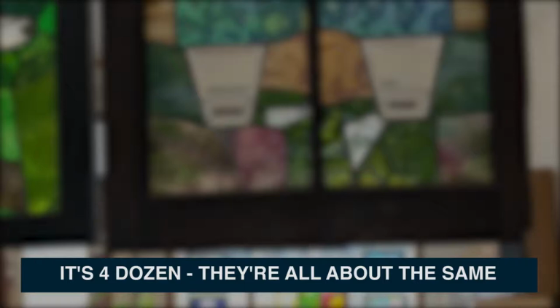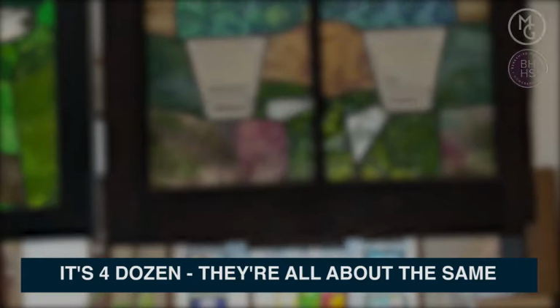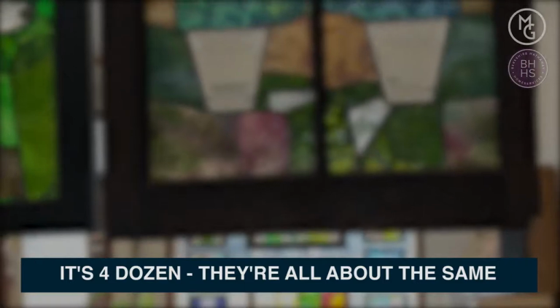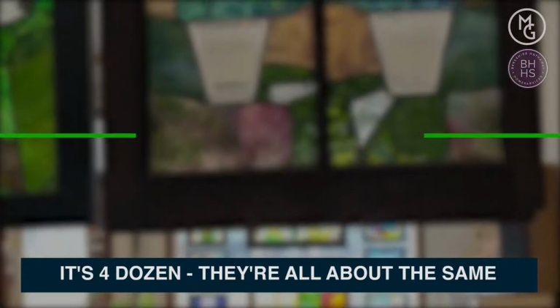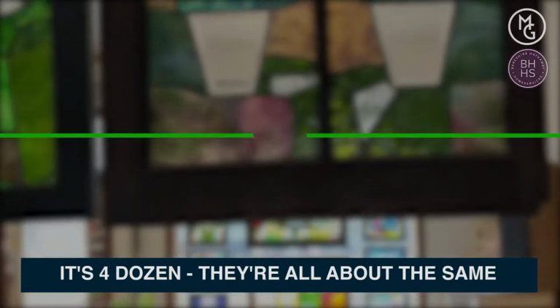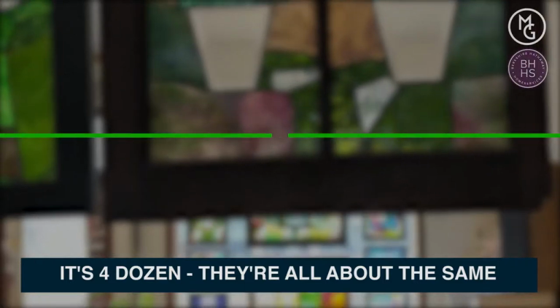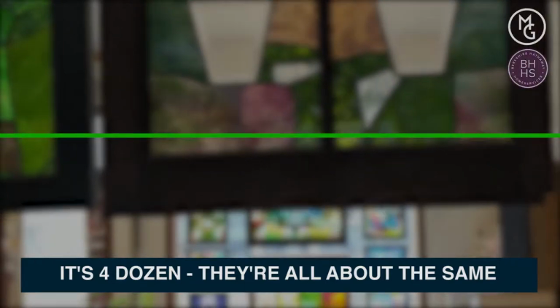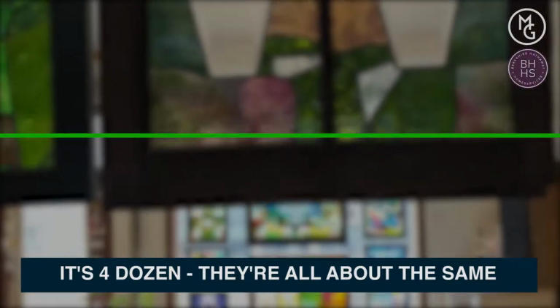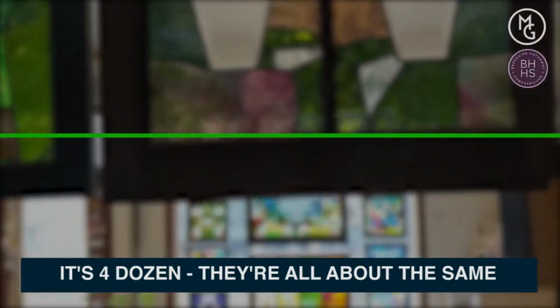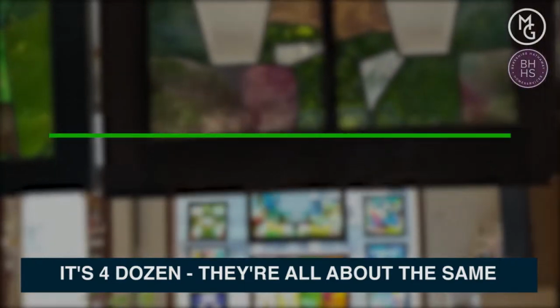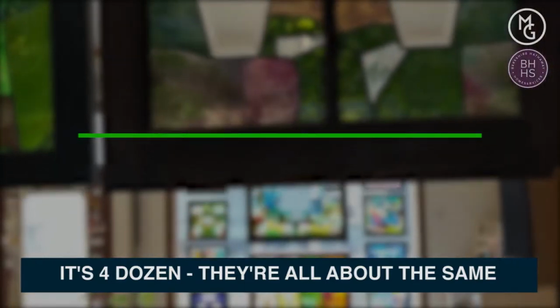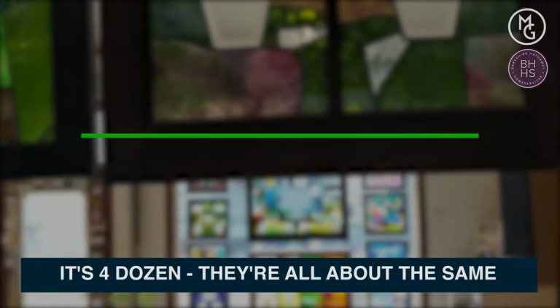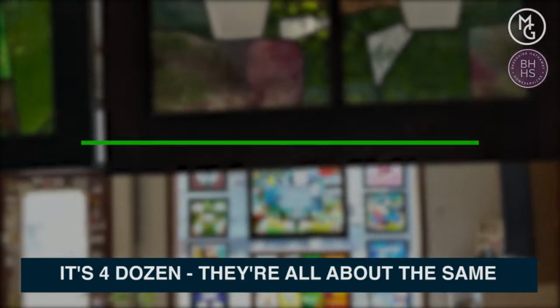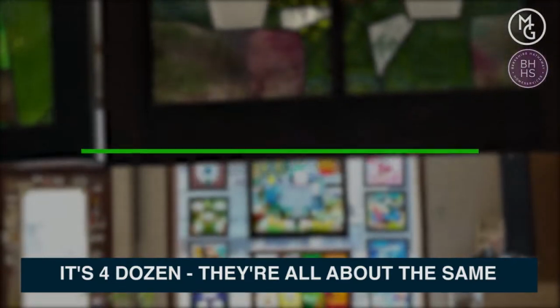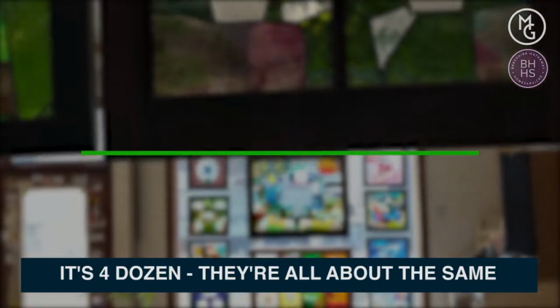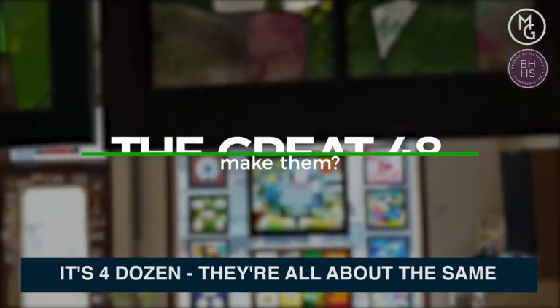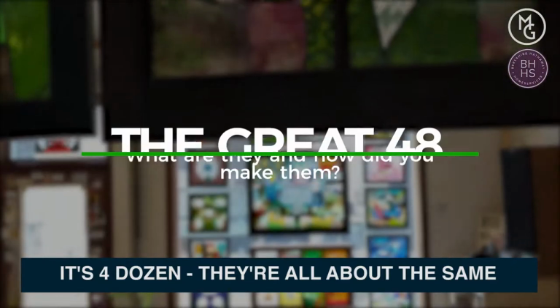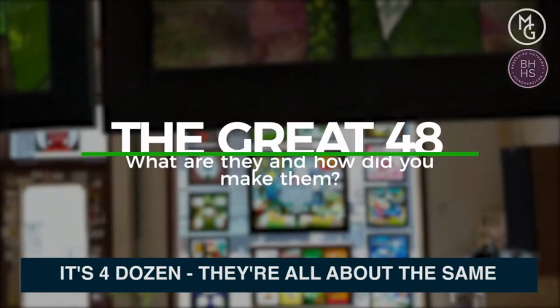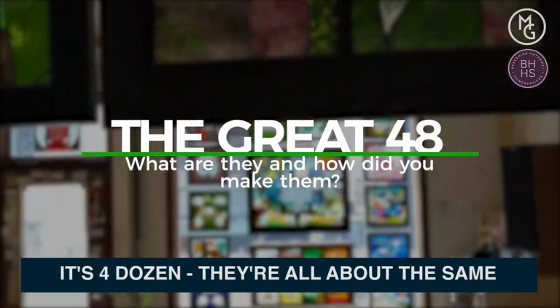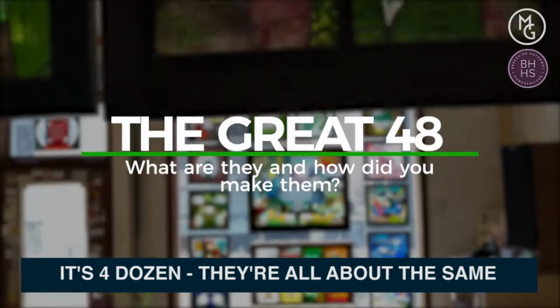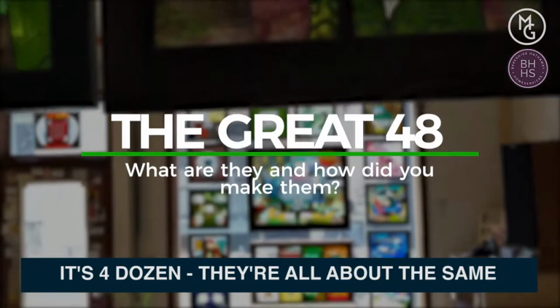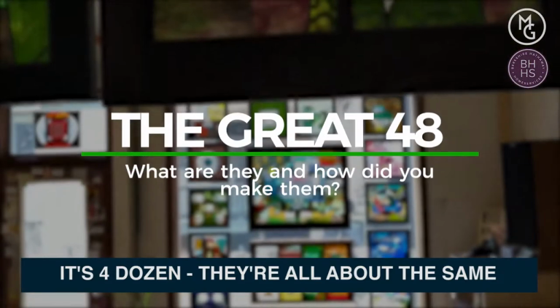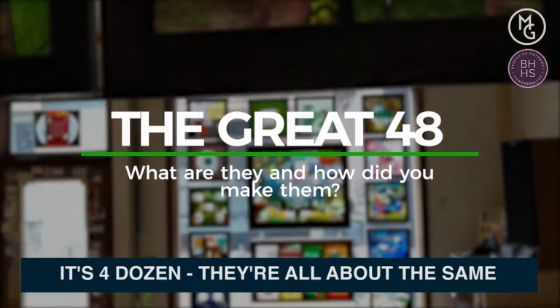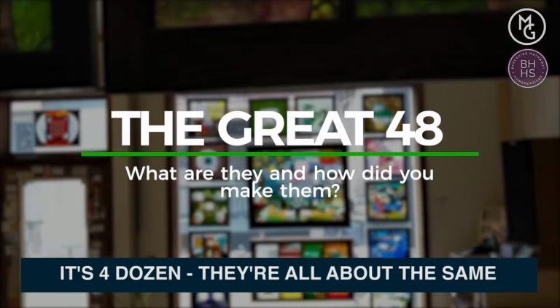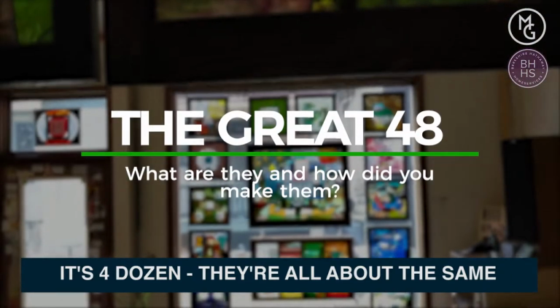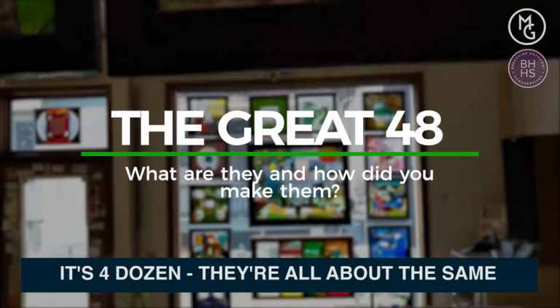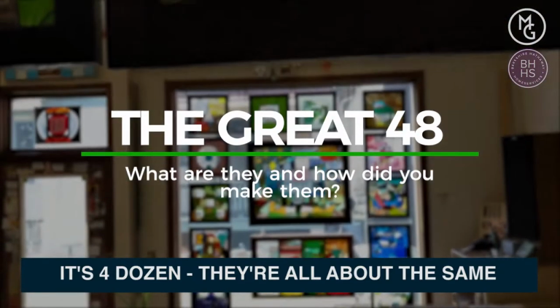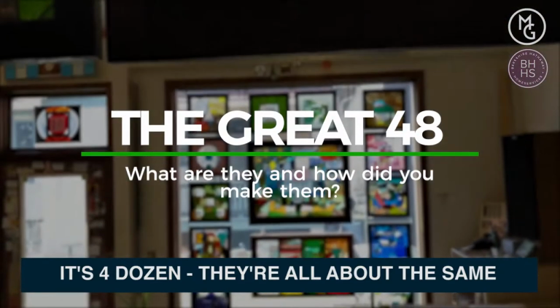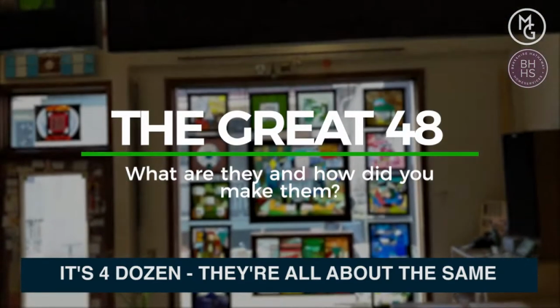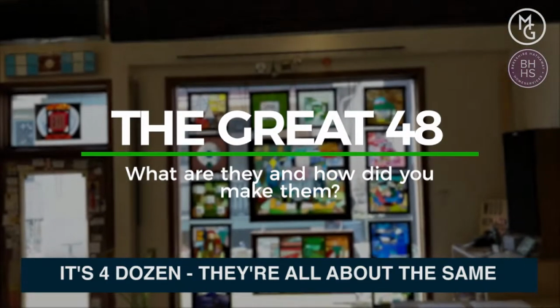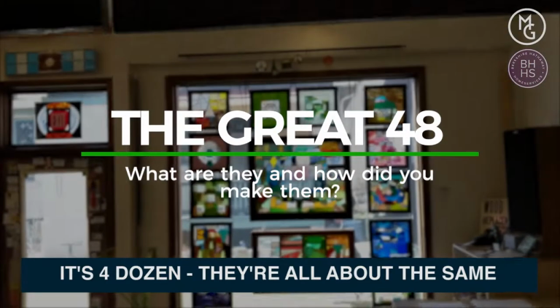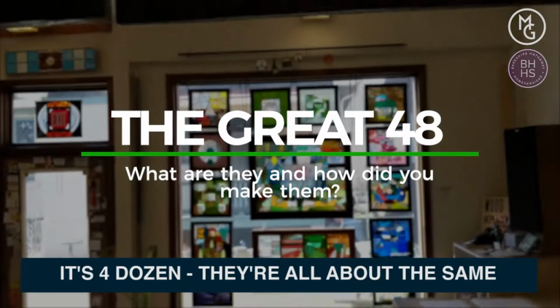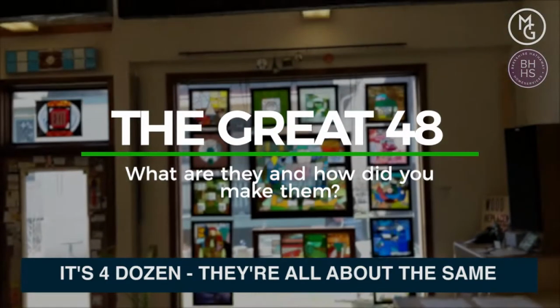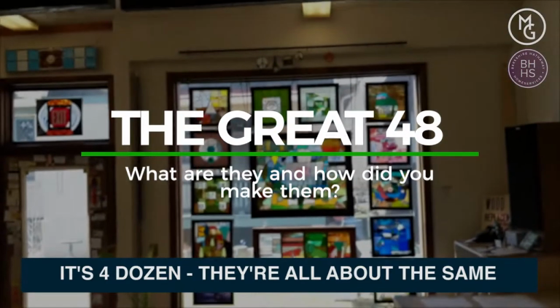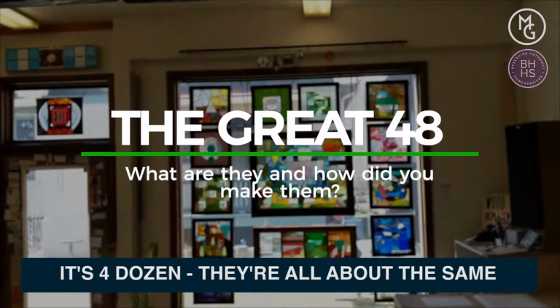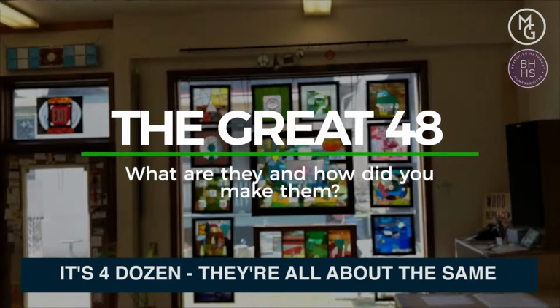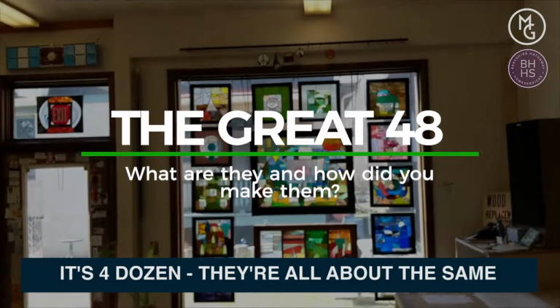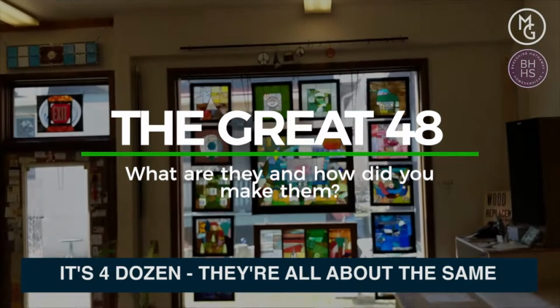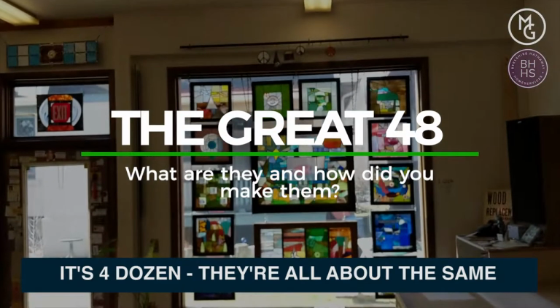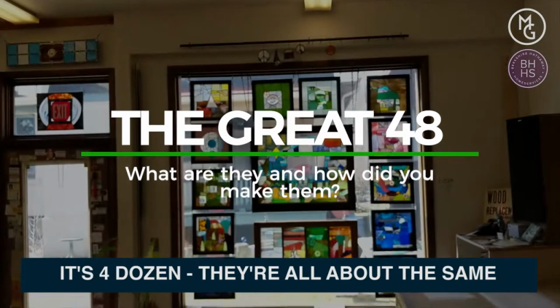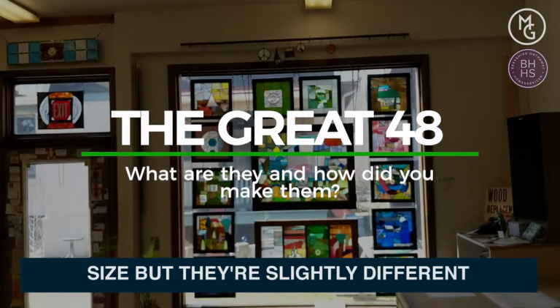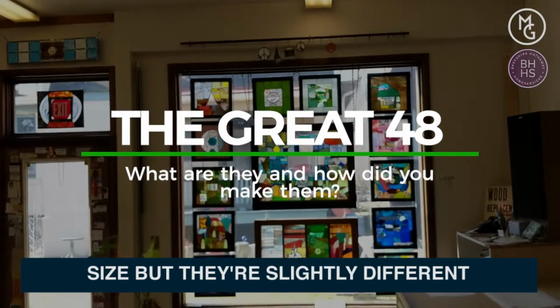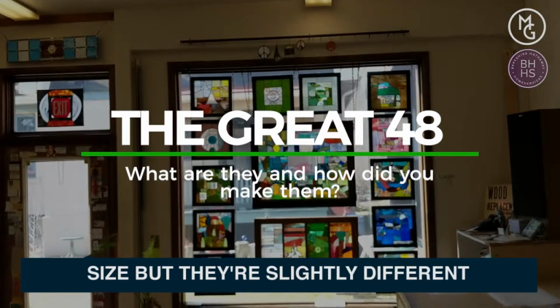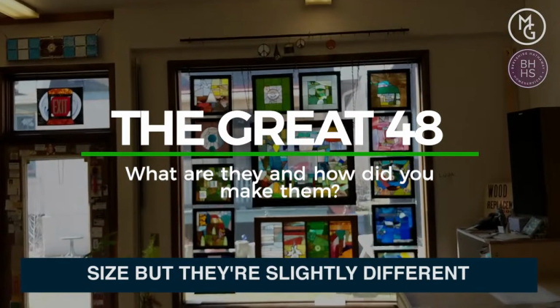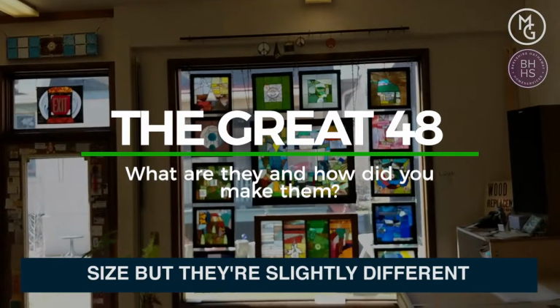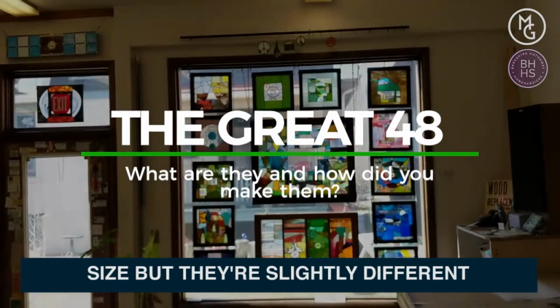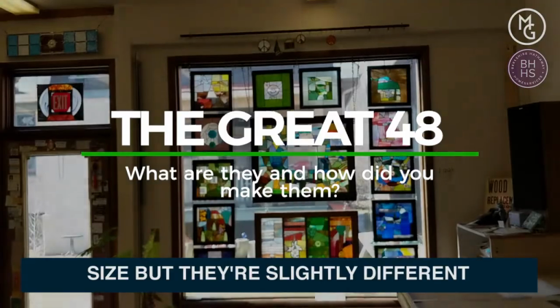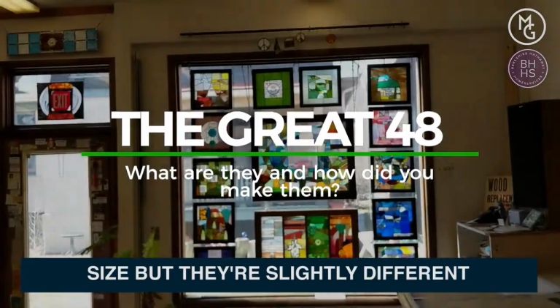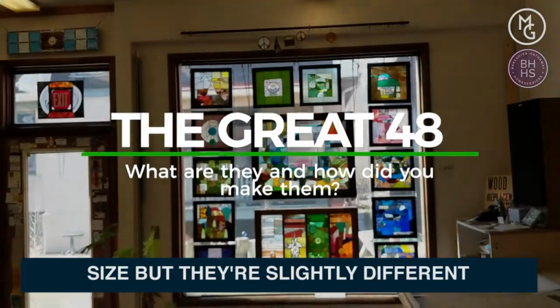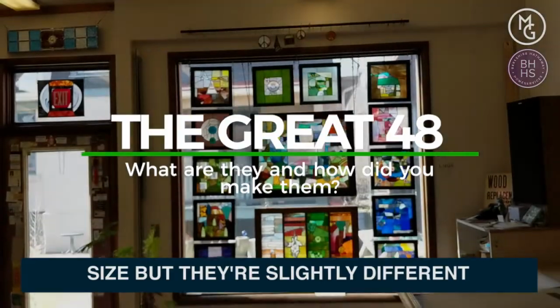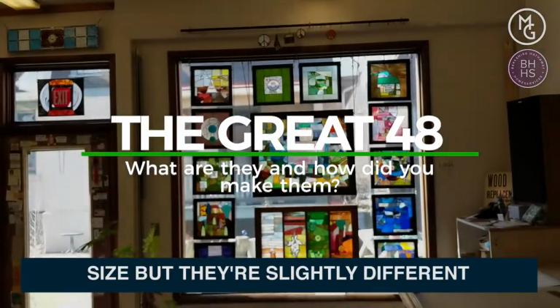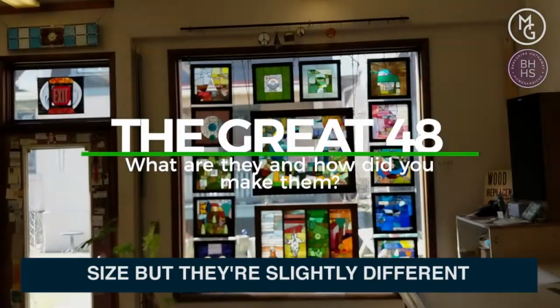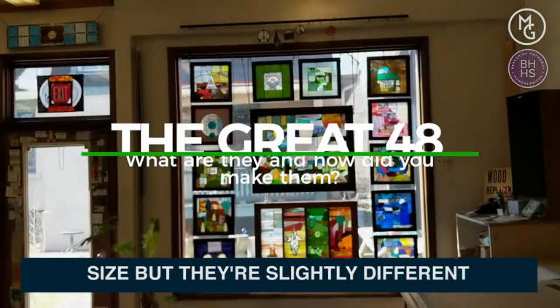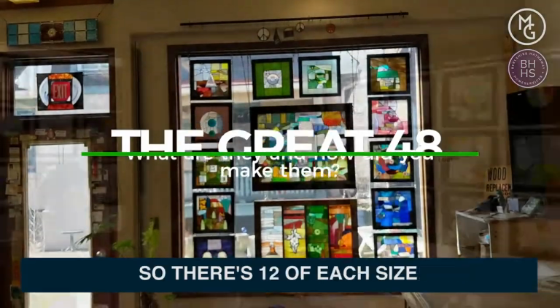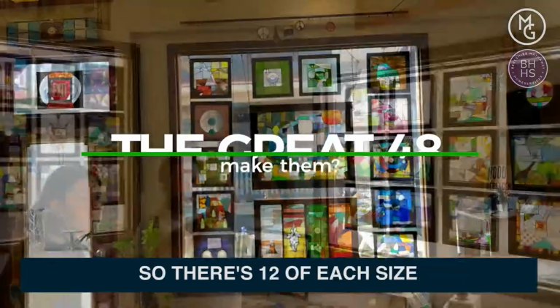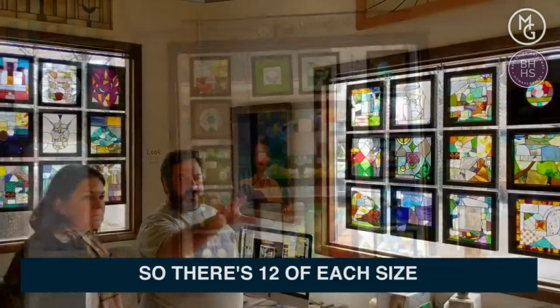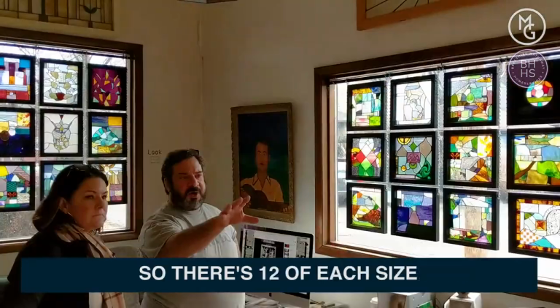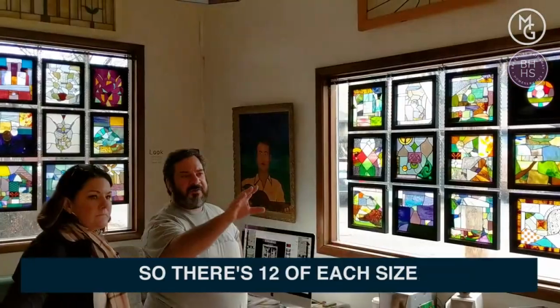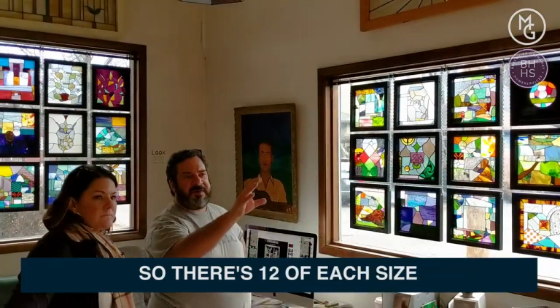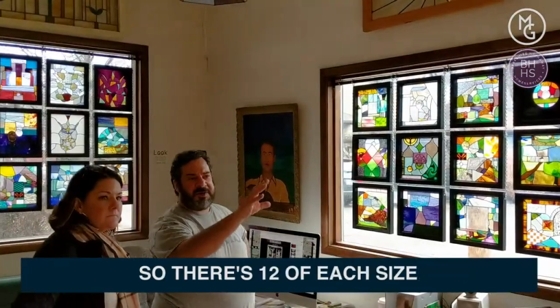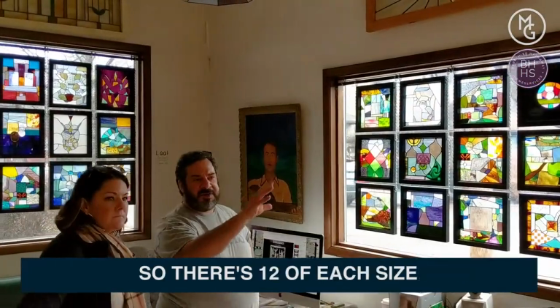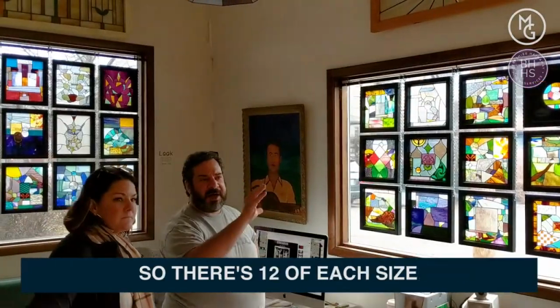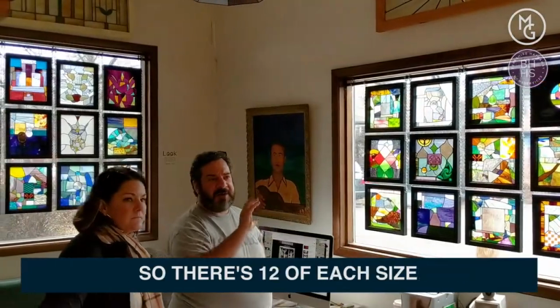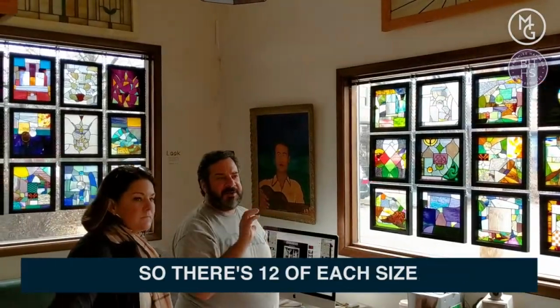It's four dozen. They're all about the same size, but they're slightly different, so there's 12 of each size.